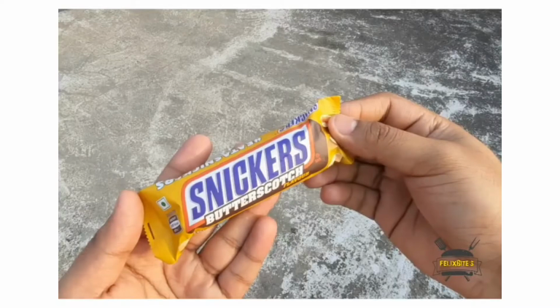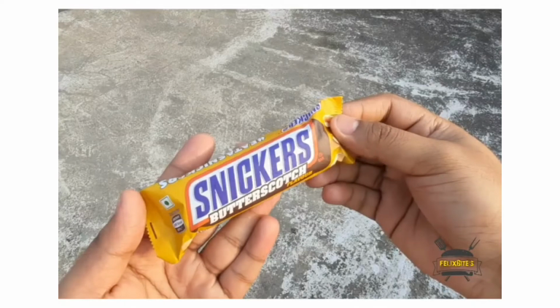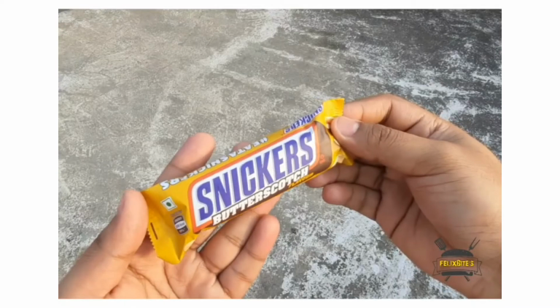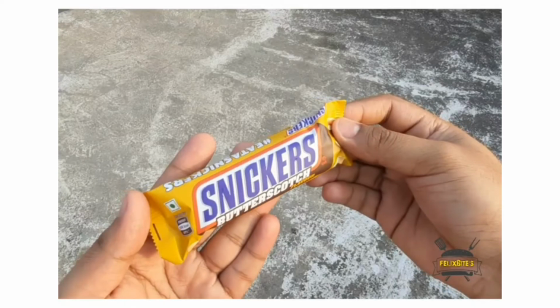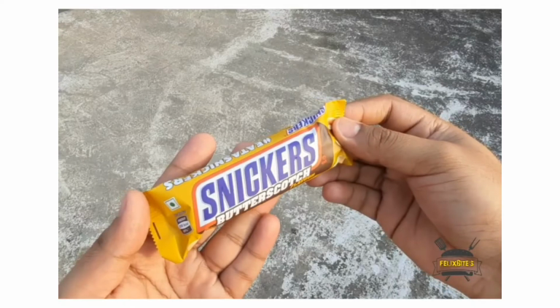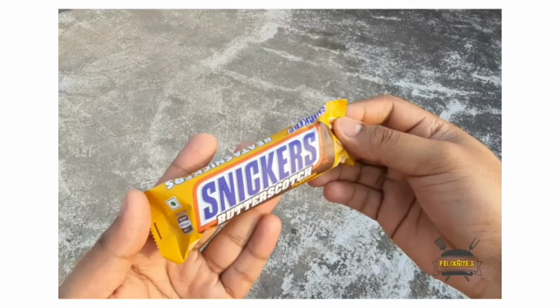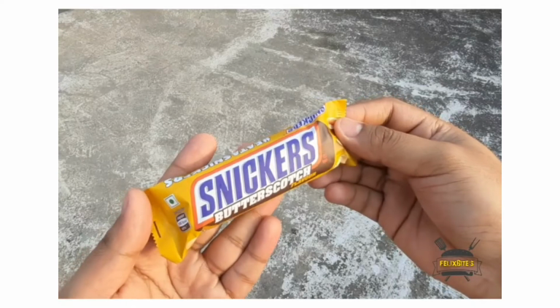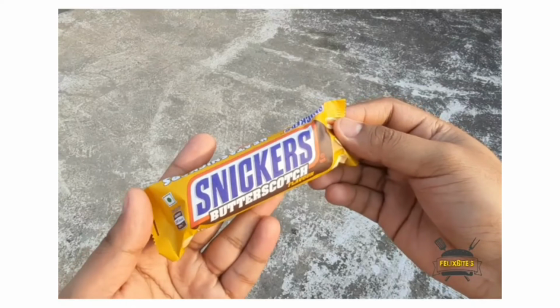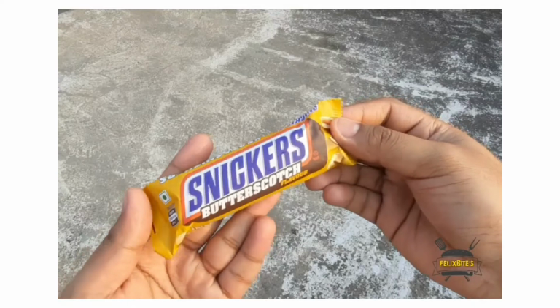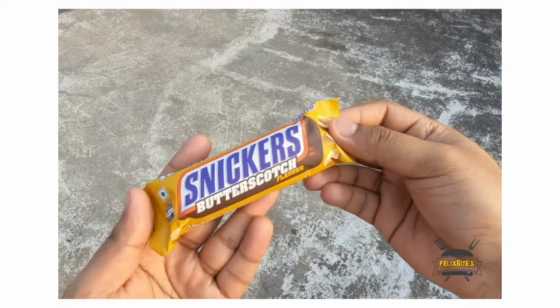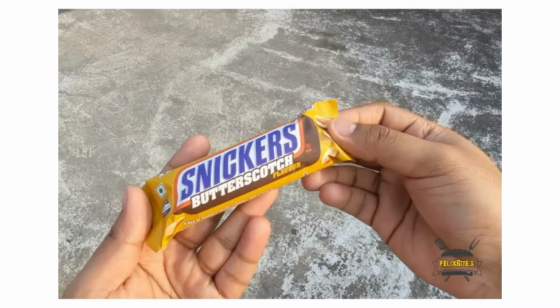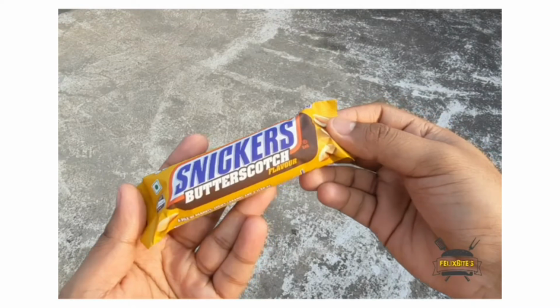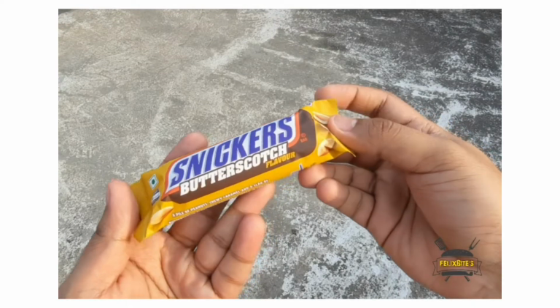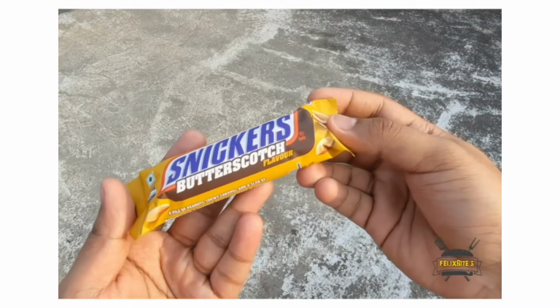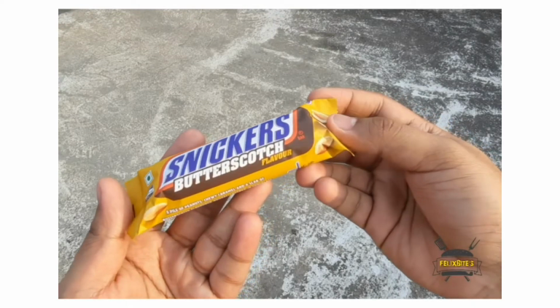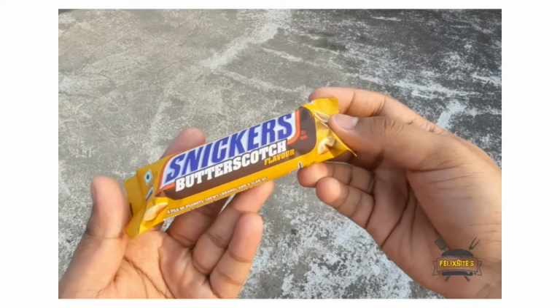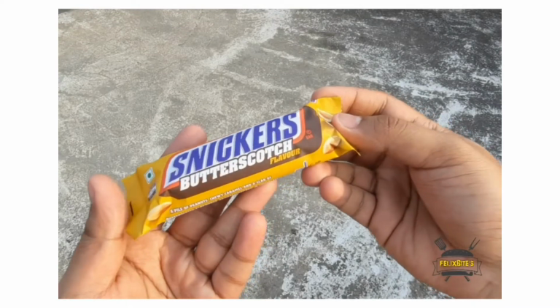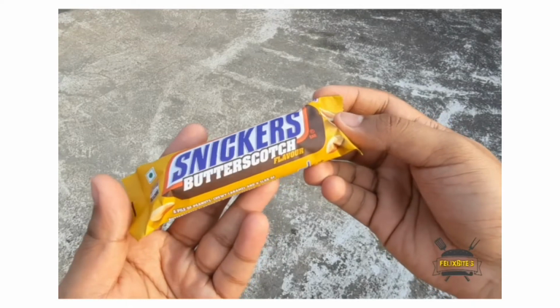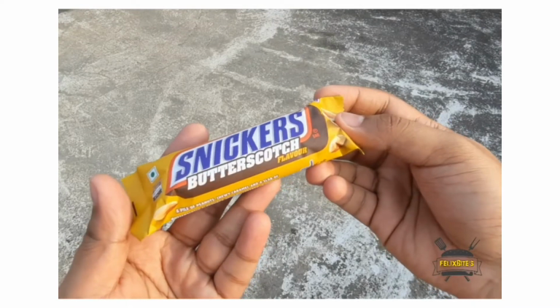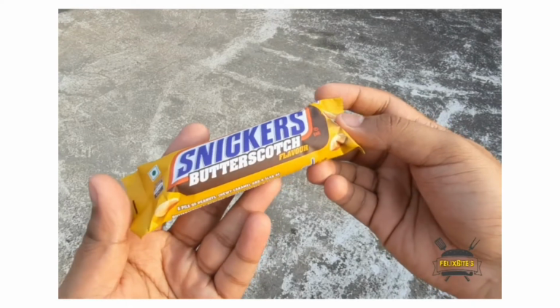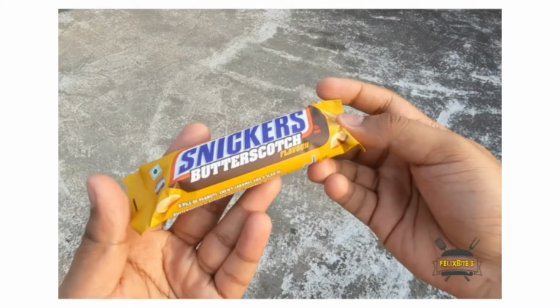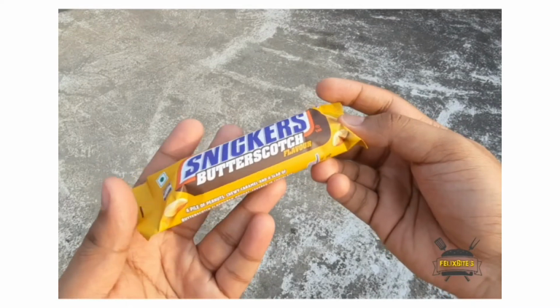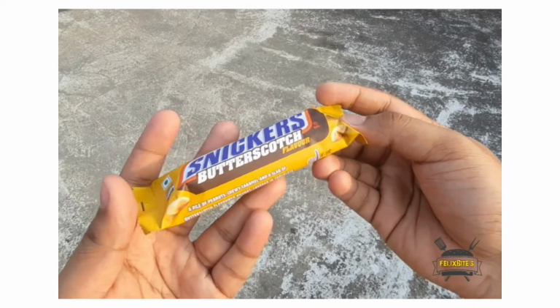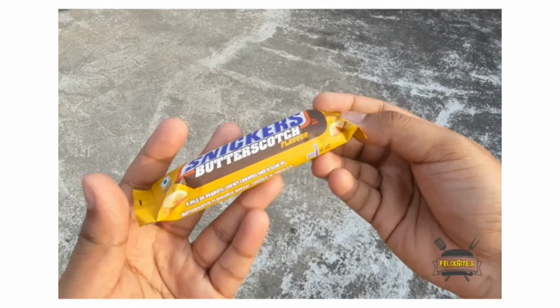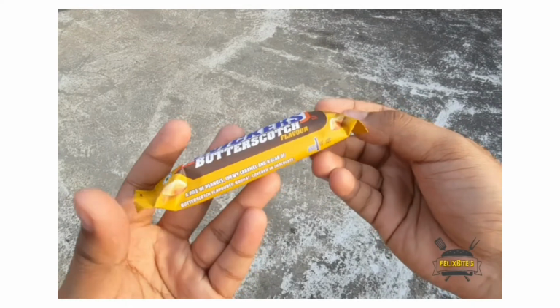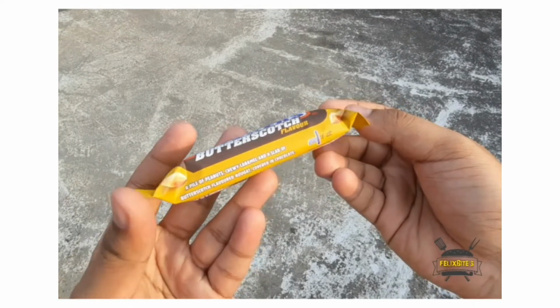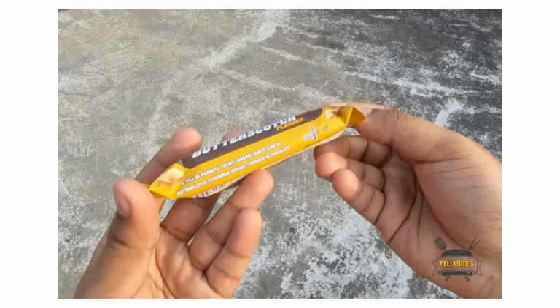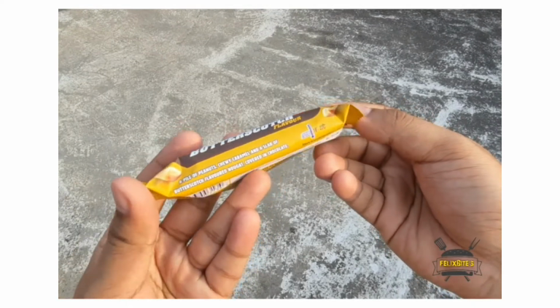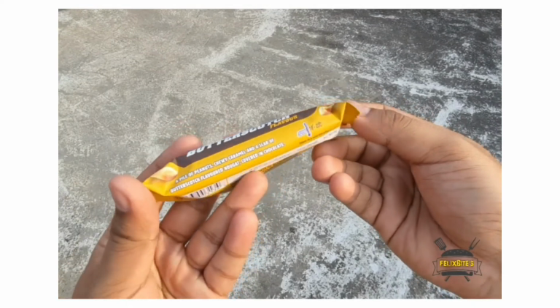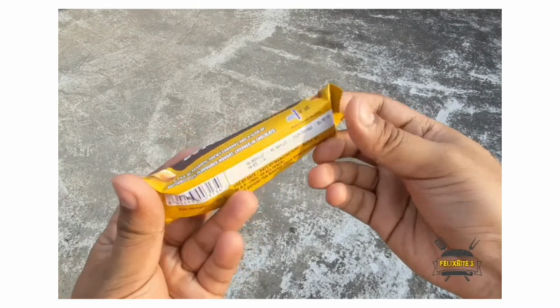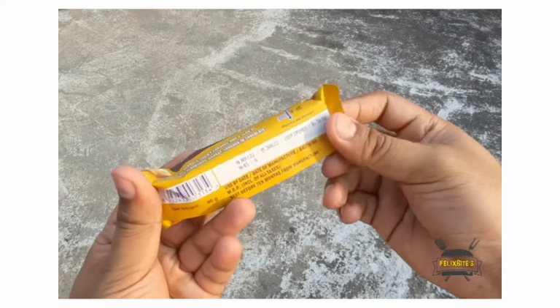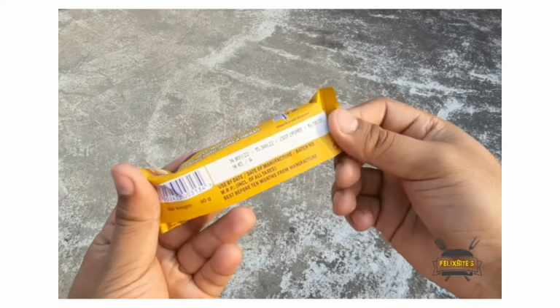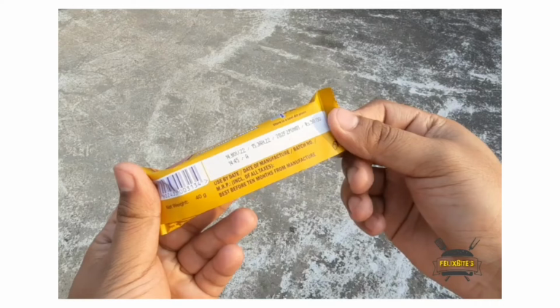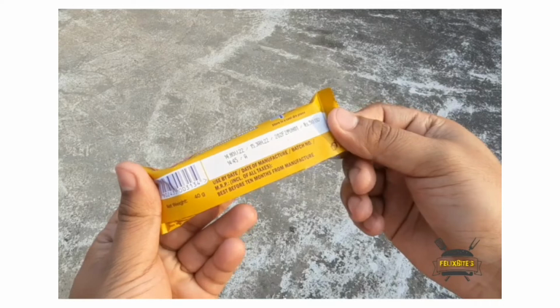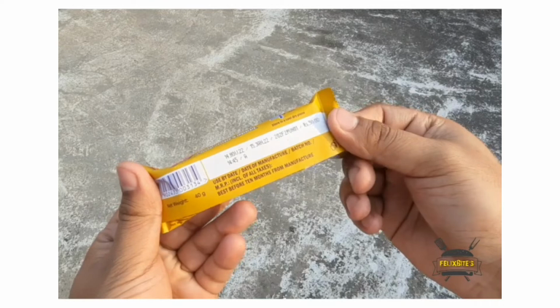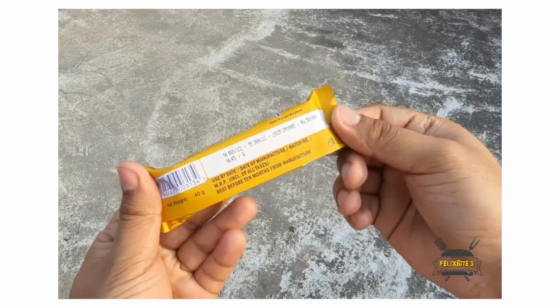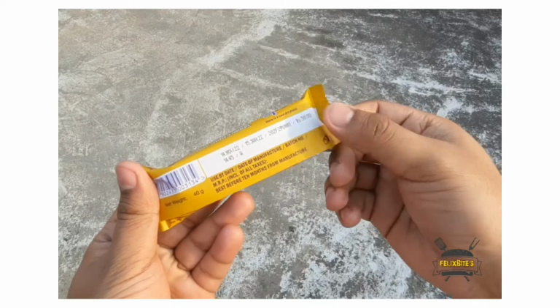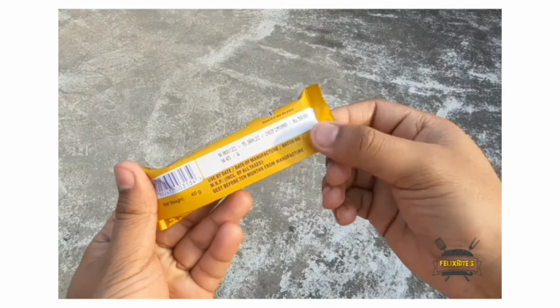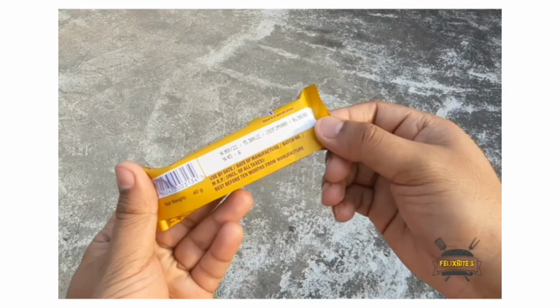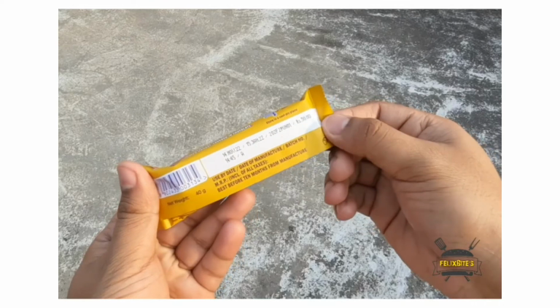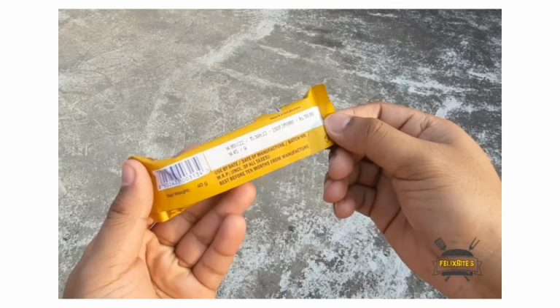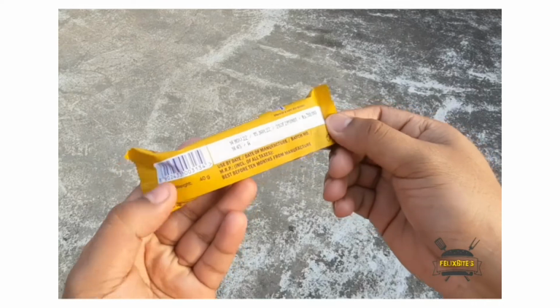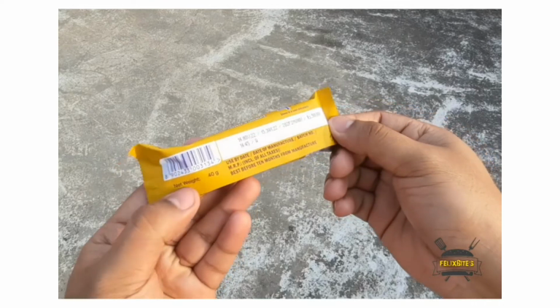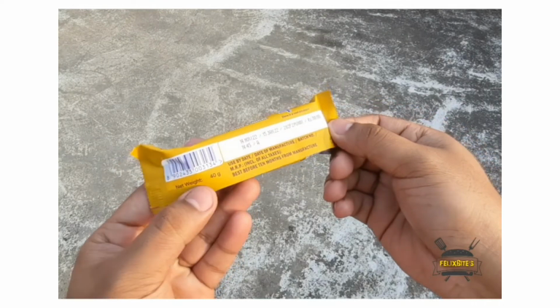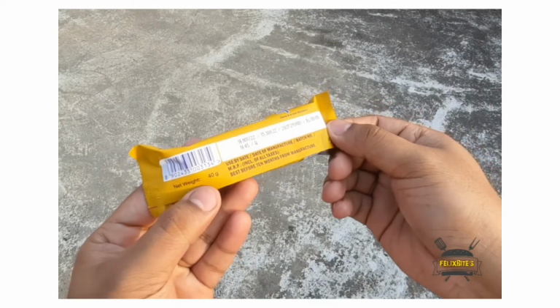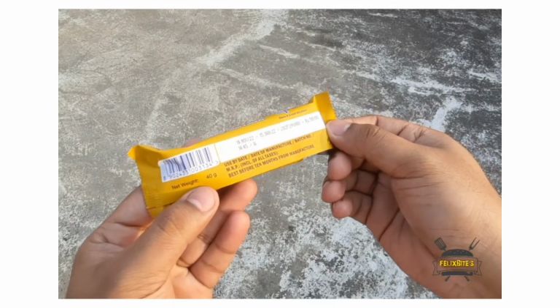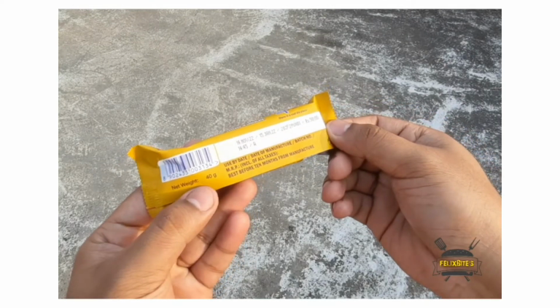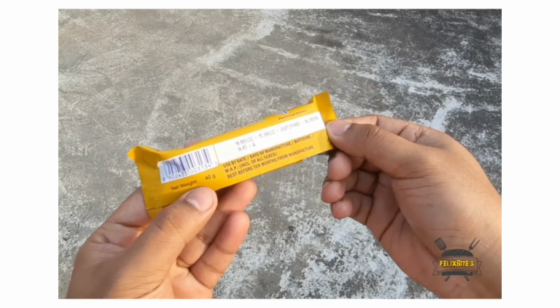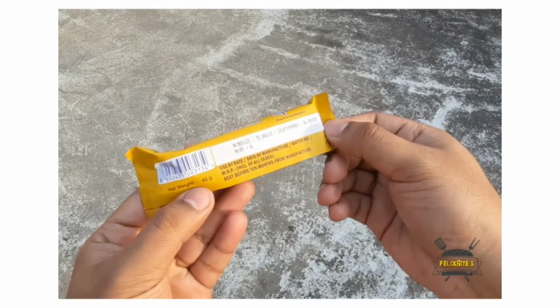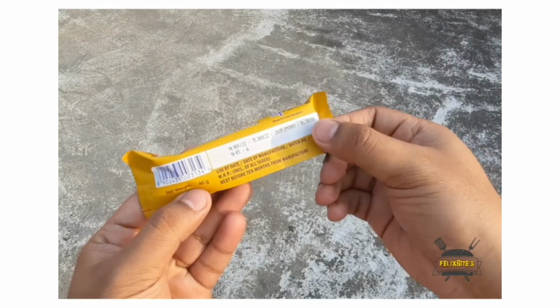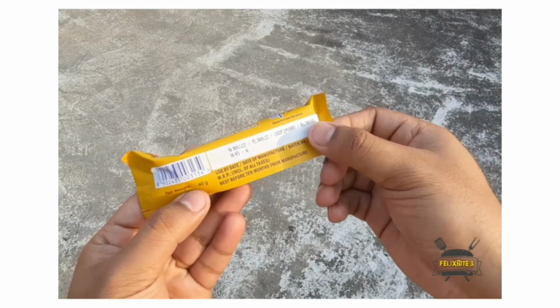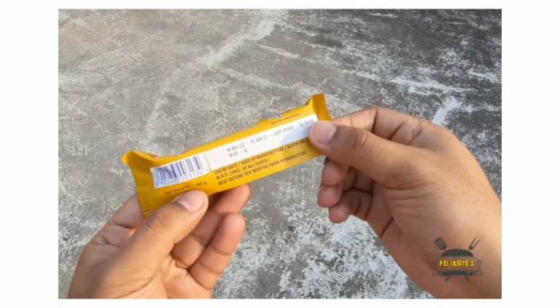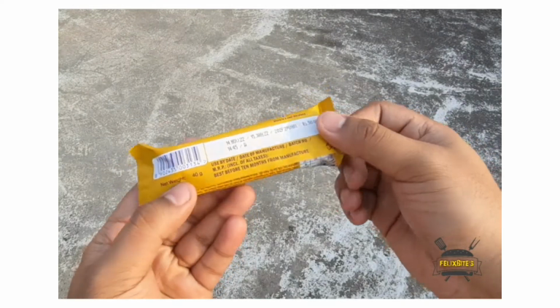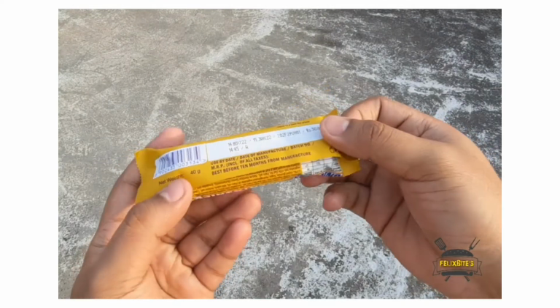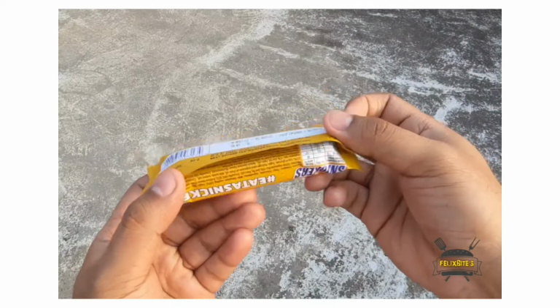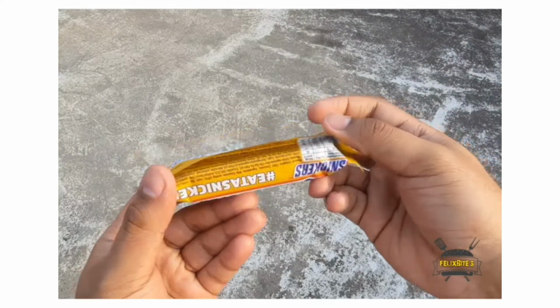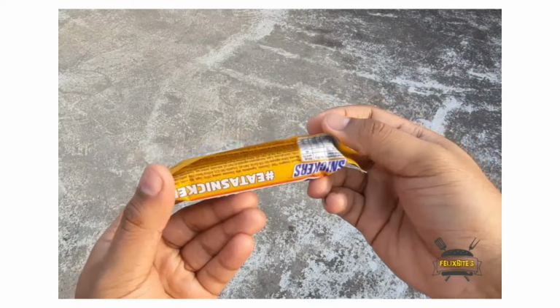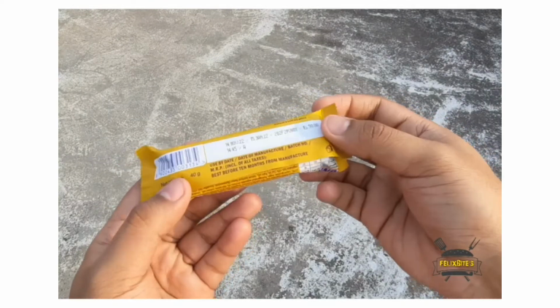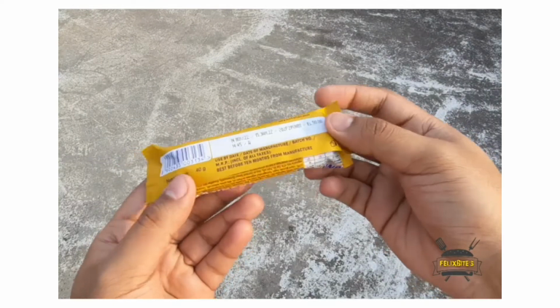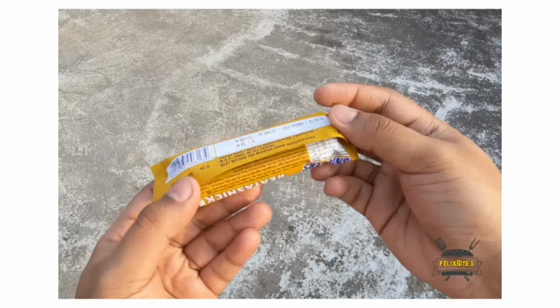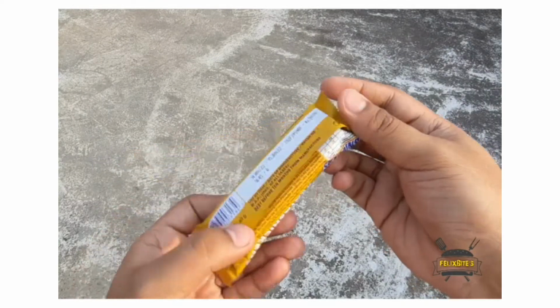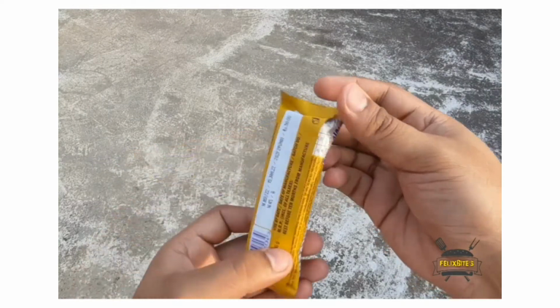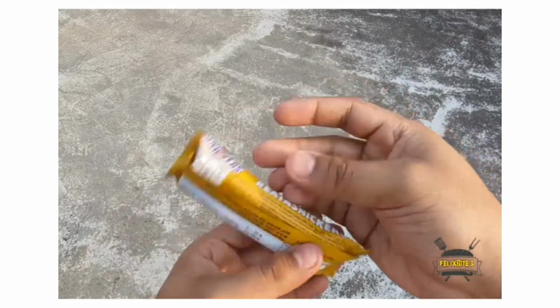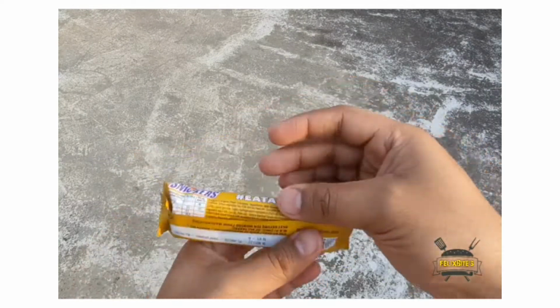Hey guys! Welcome to Felix Bite! Now we're going to see Snickers with Butterscotch version. This is 40 grams for 50 rupees.